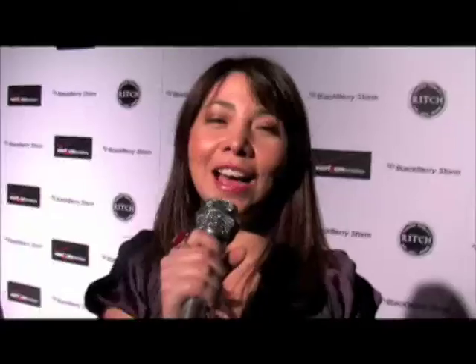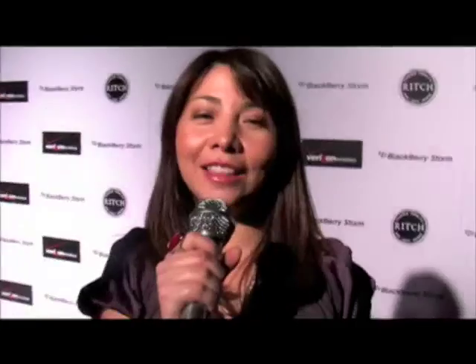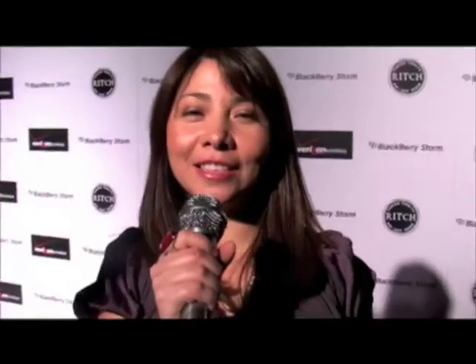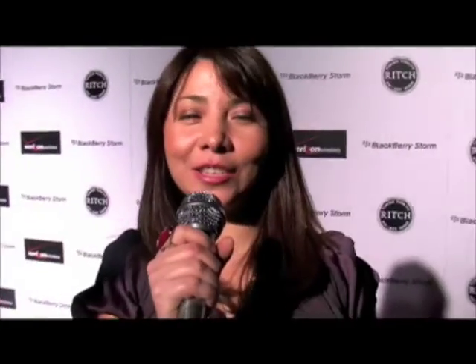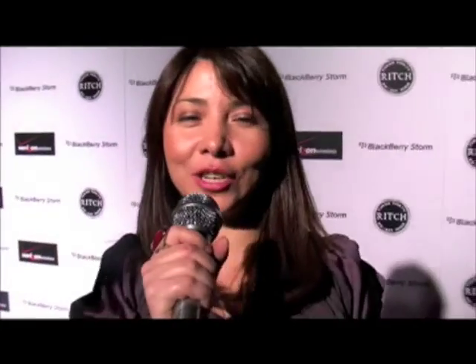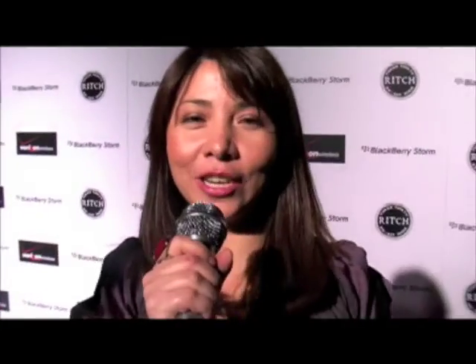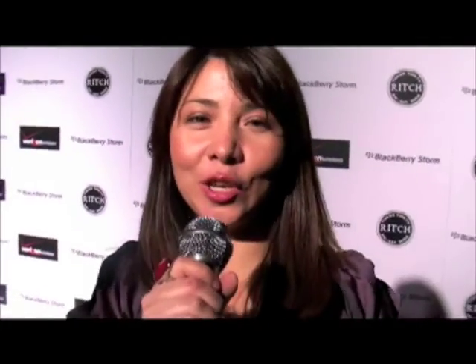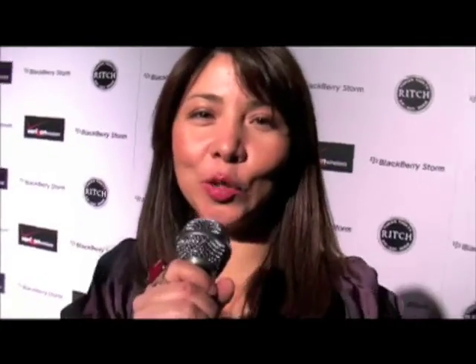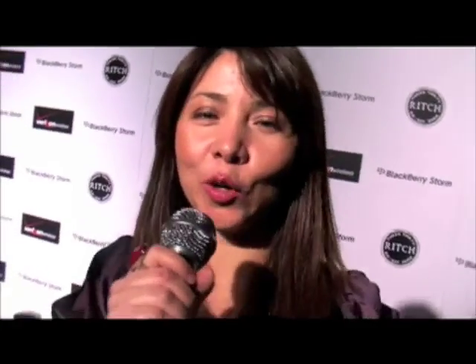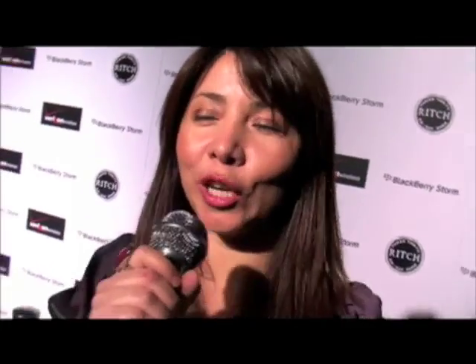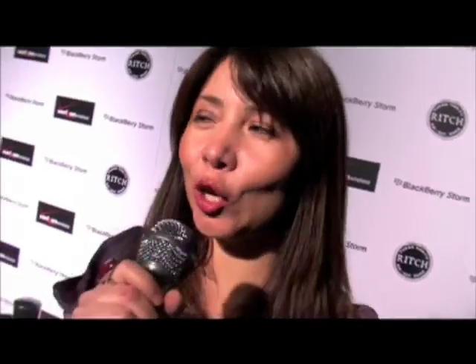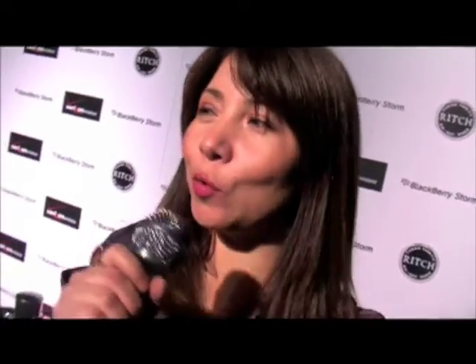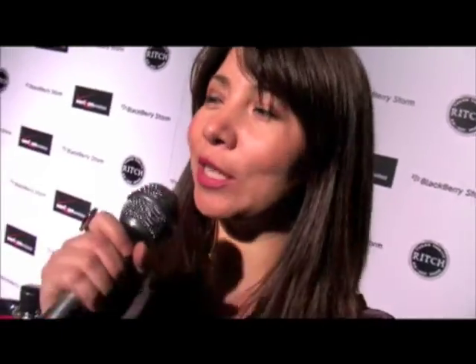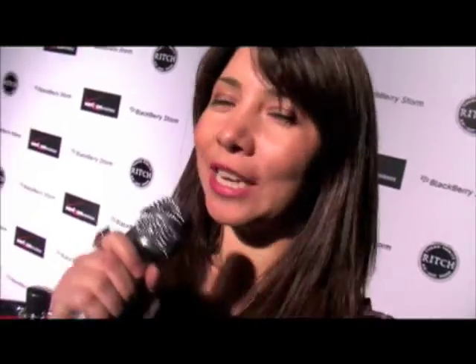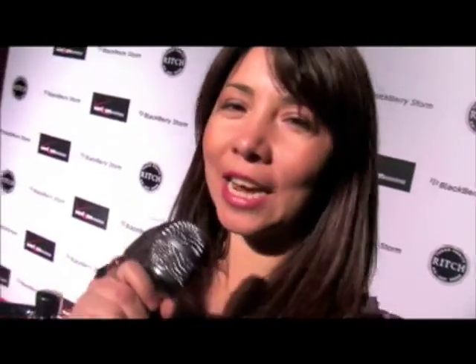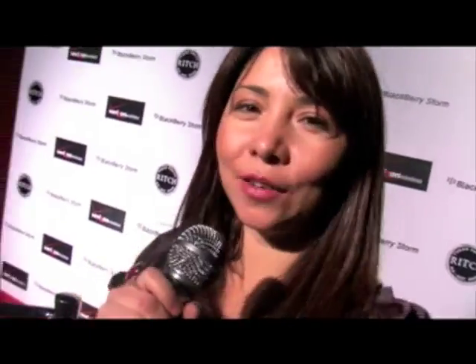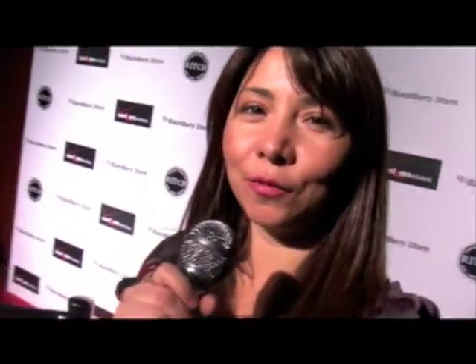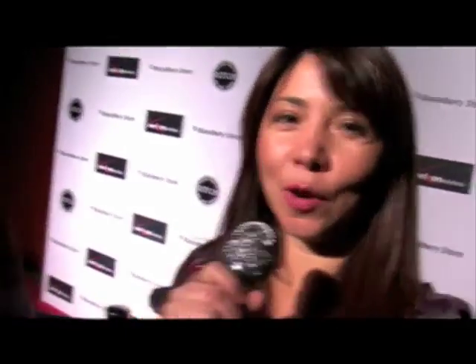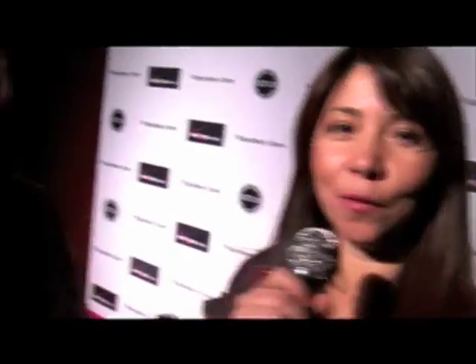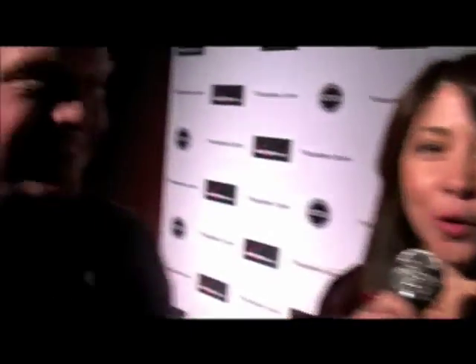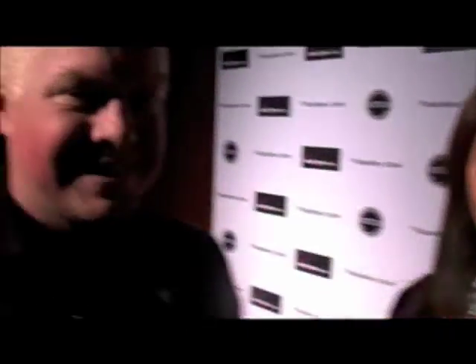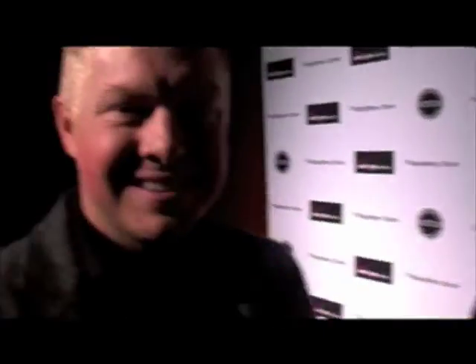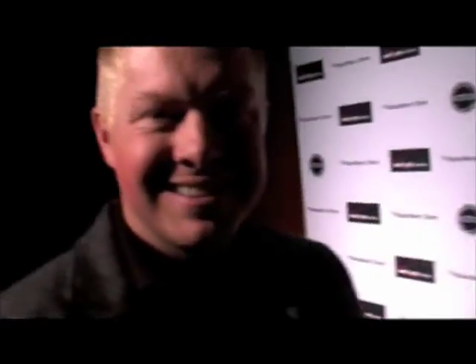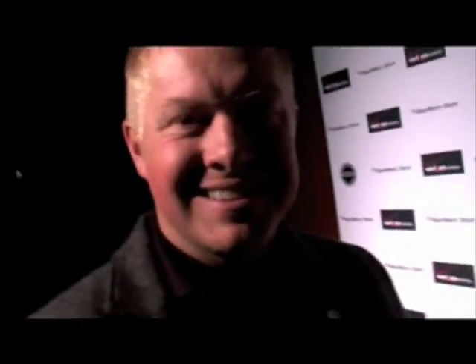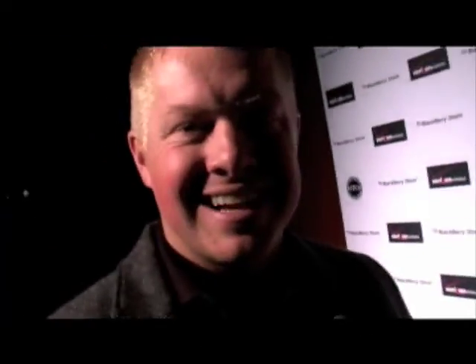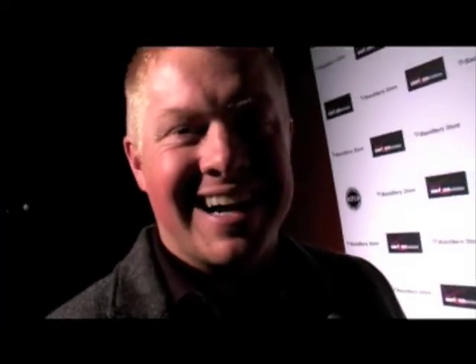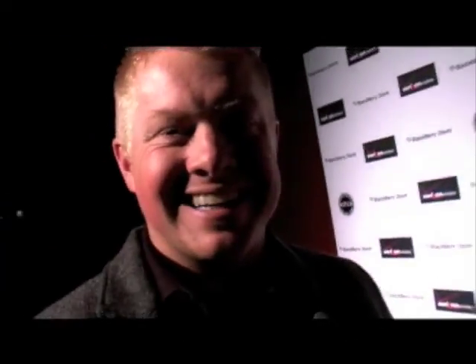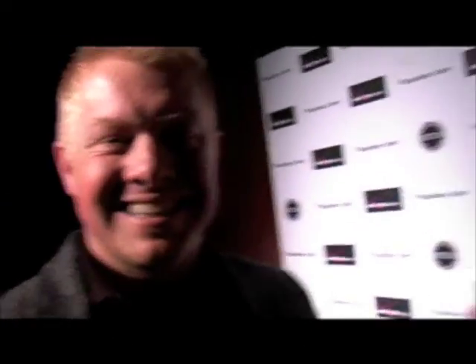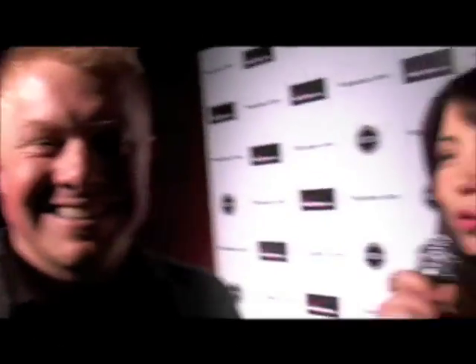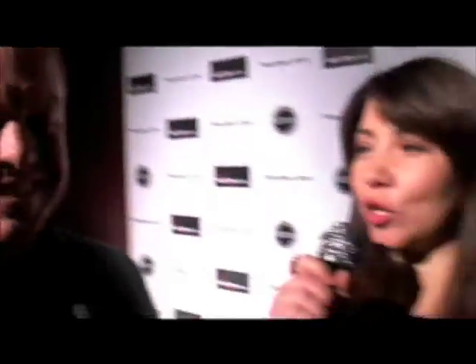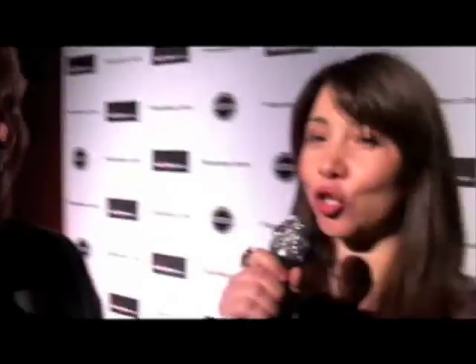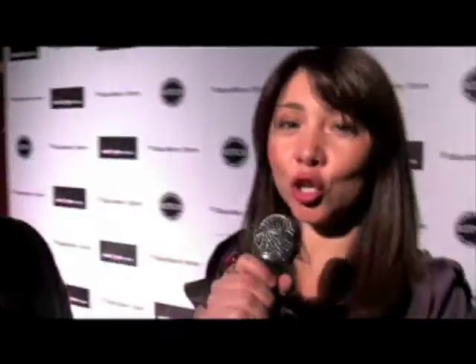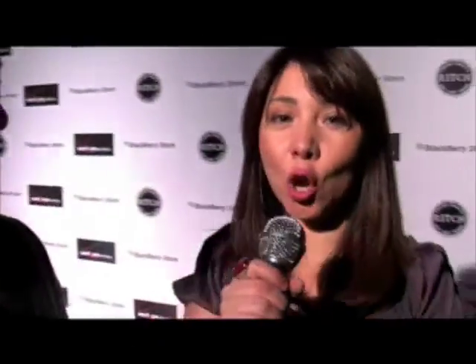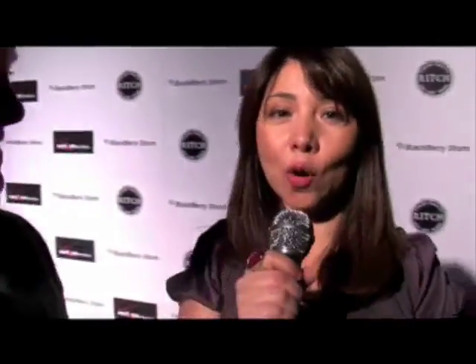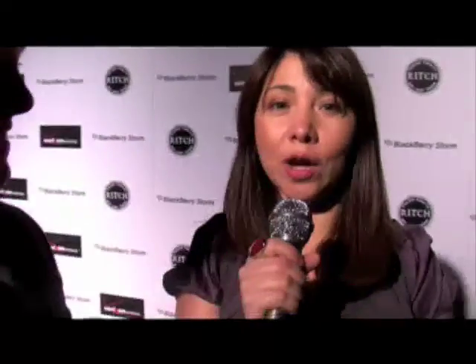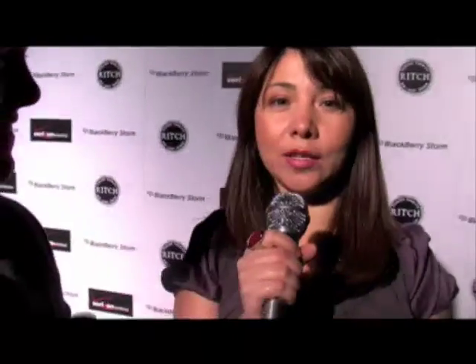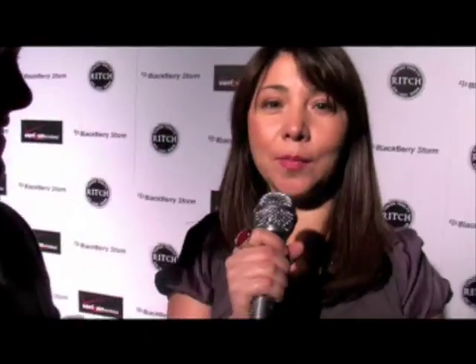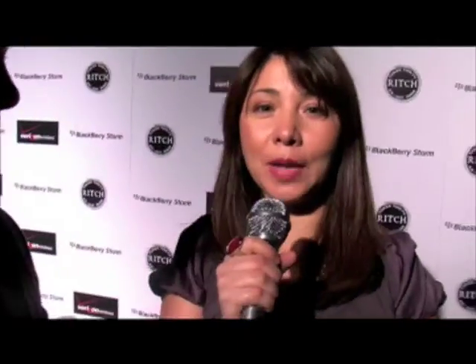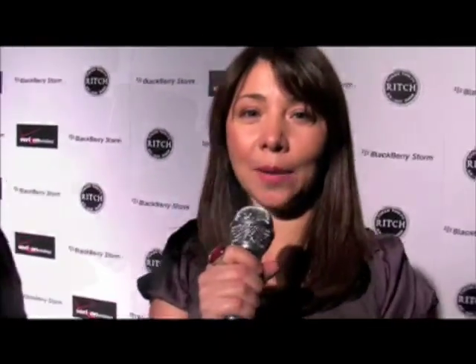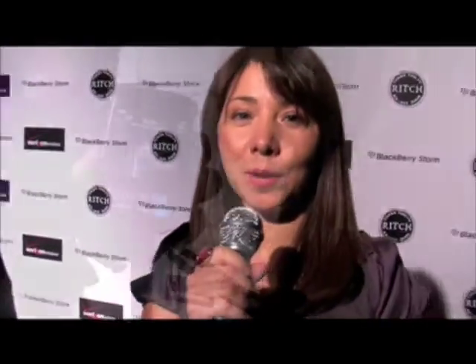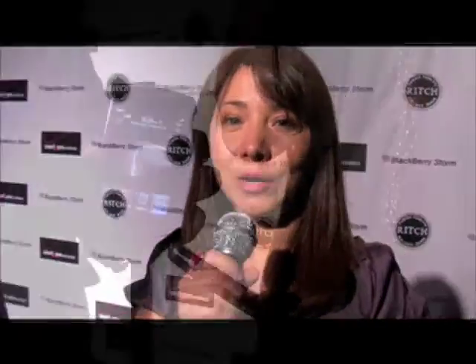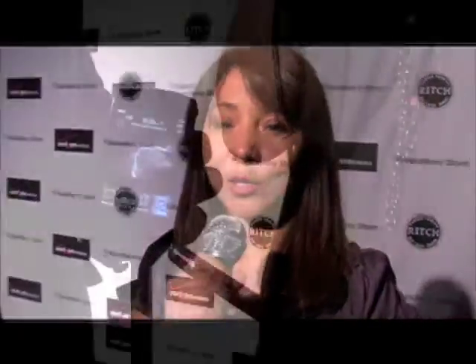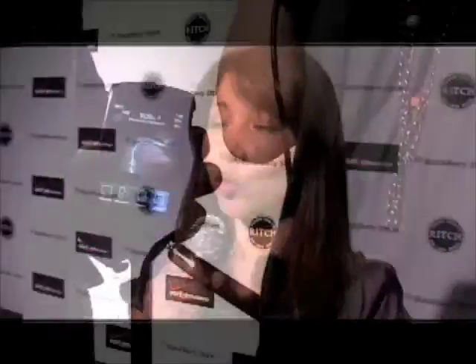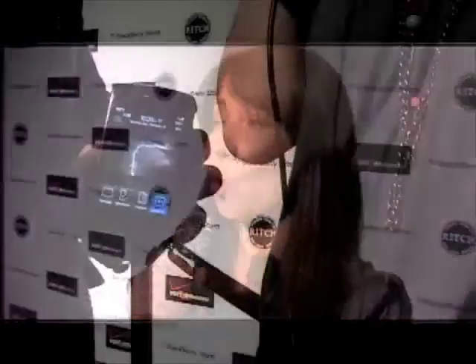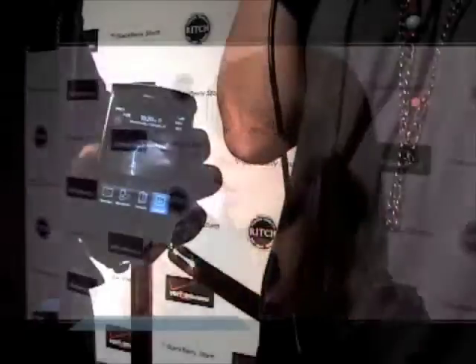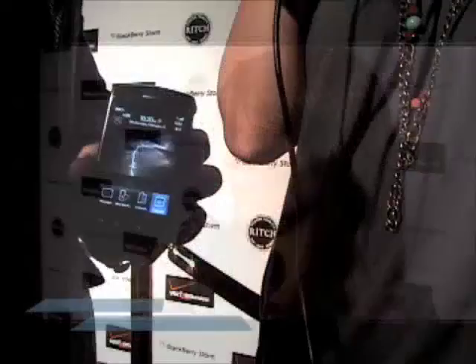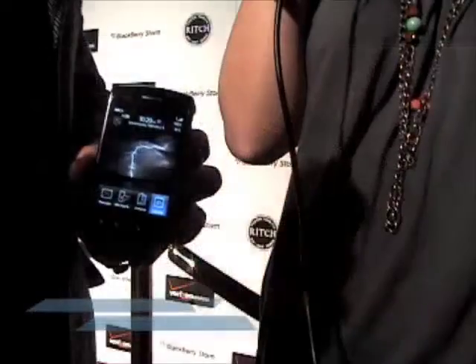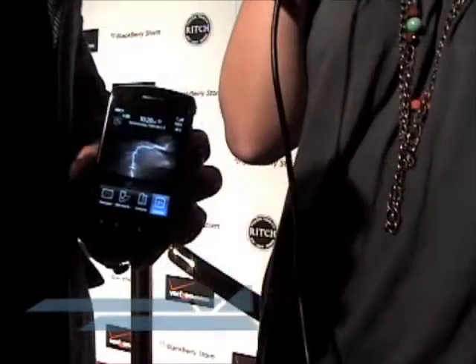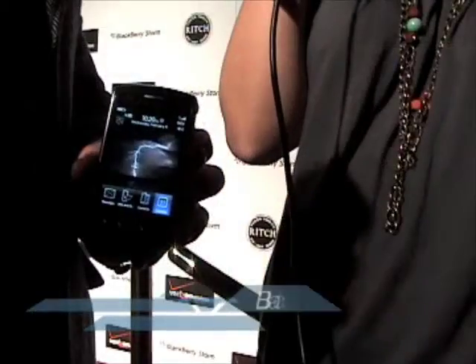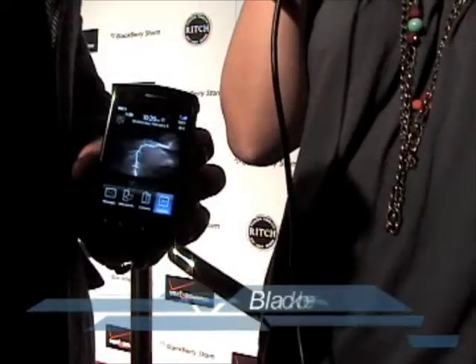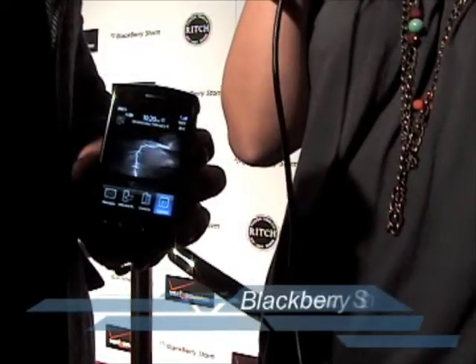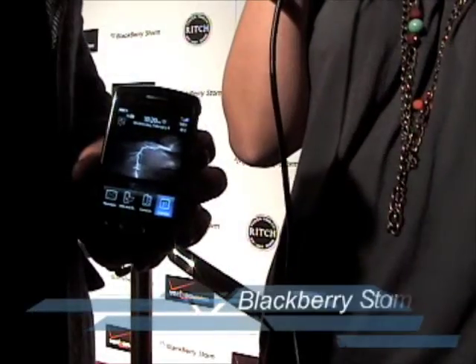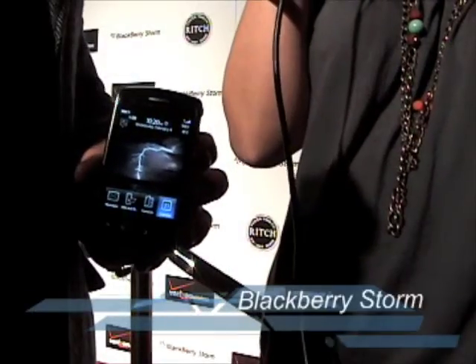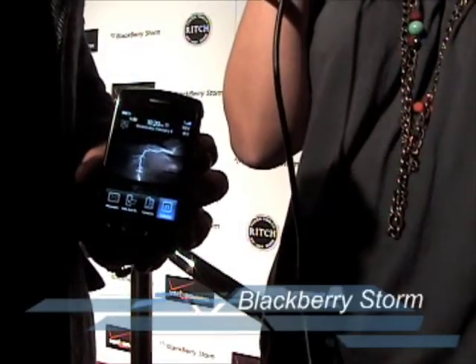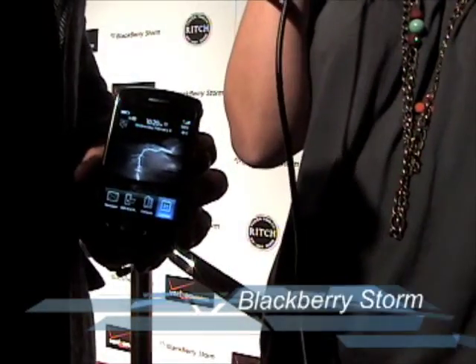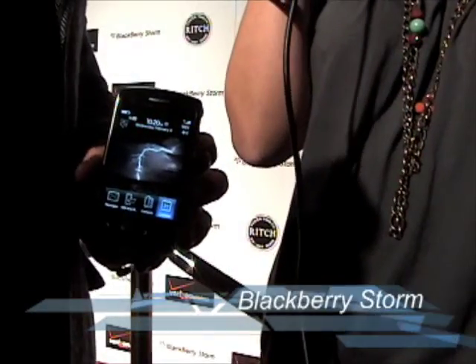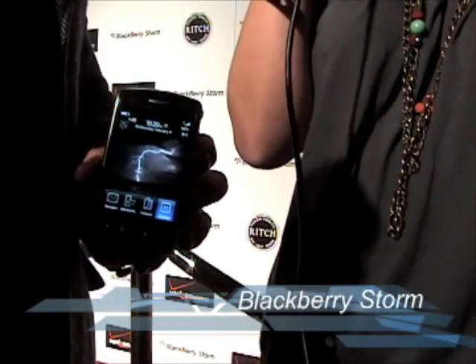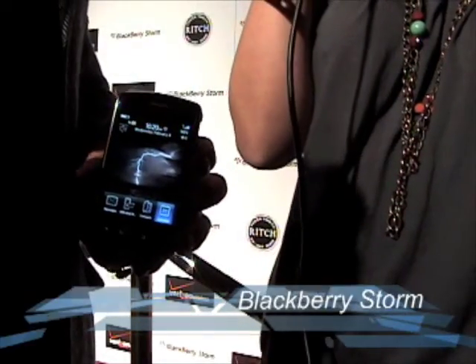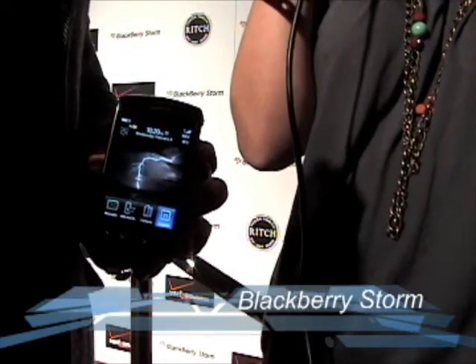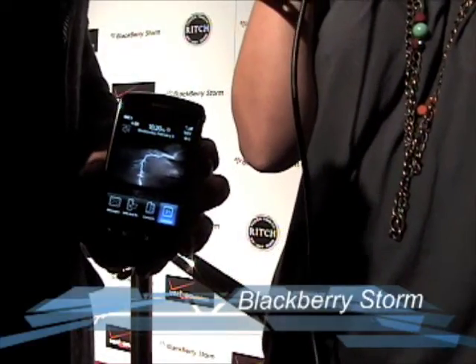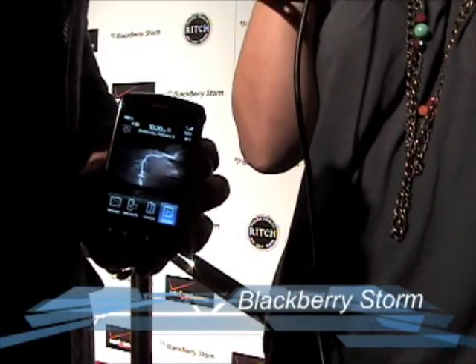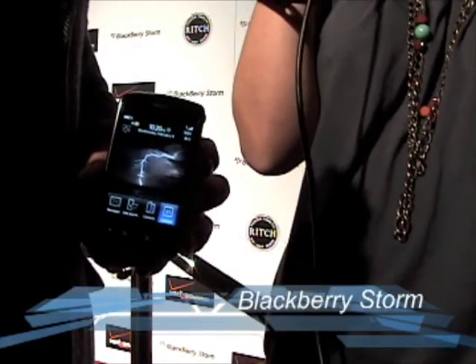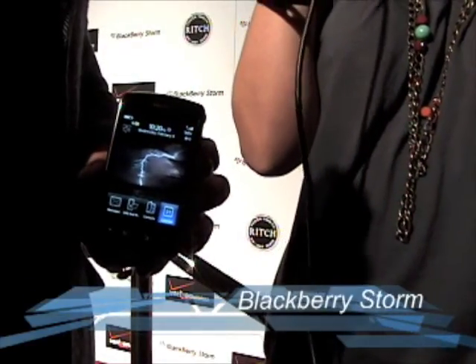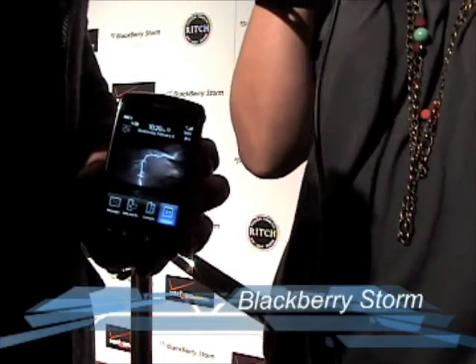Hi, this is Gina Hughes. We're here with Dan from Verizon Wireless who's going to show us the BlackBerry Storm. So tell us about this new phone, the BlackBerry Storm.